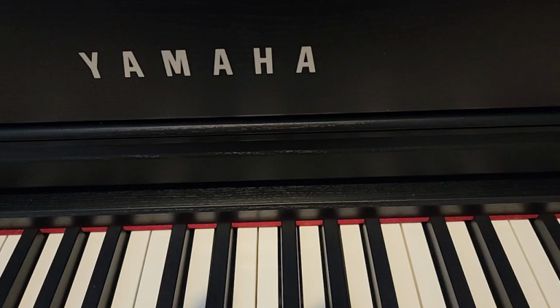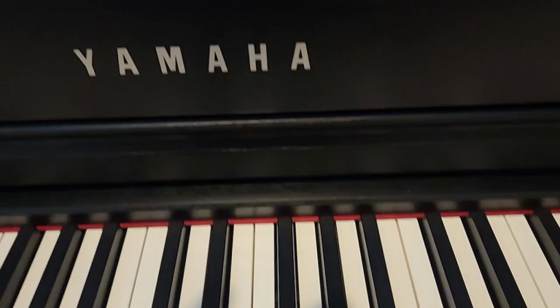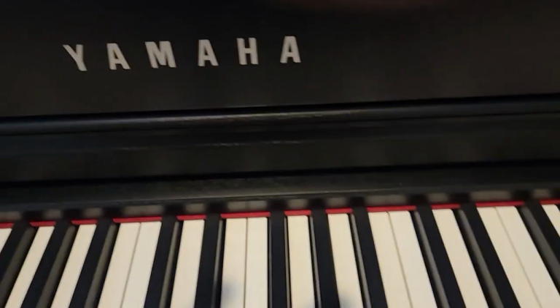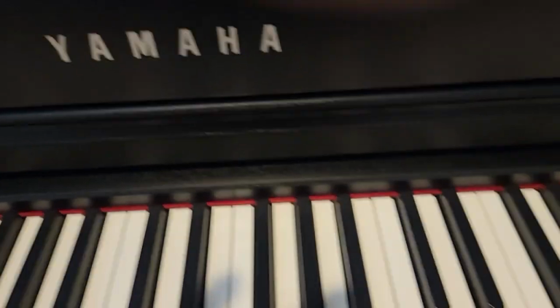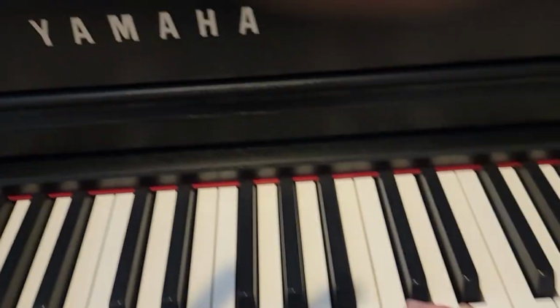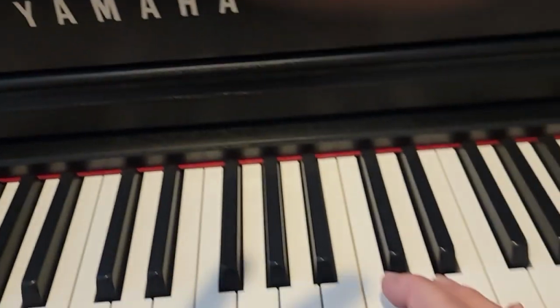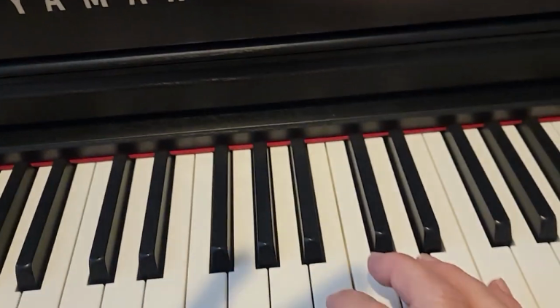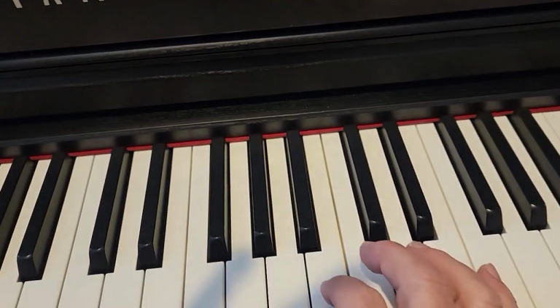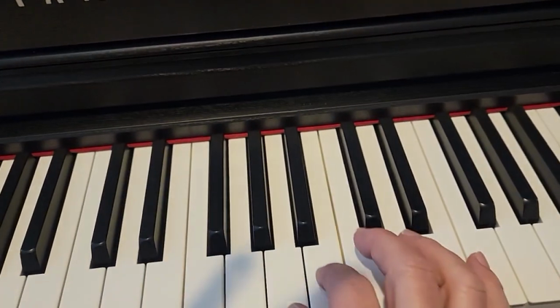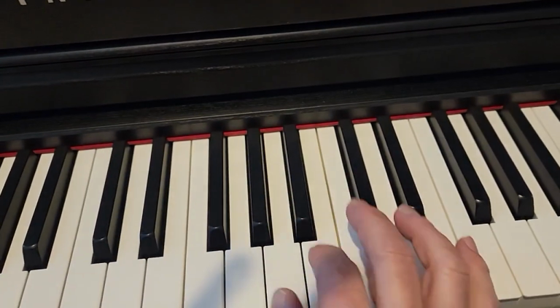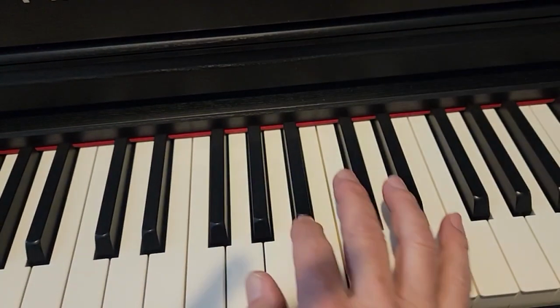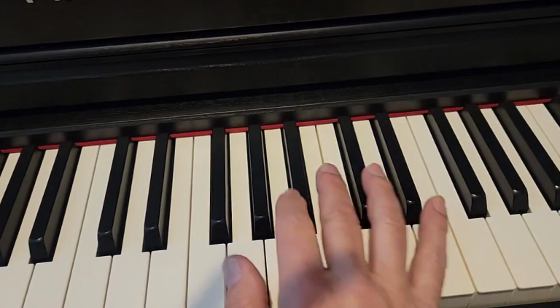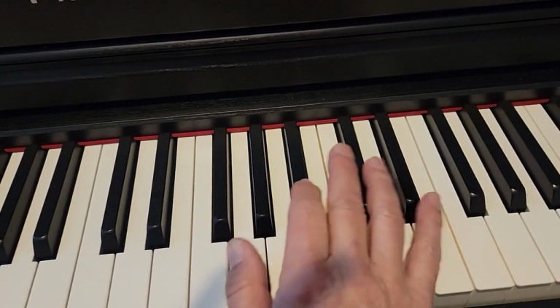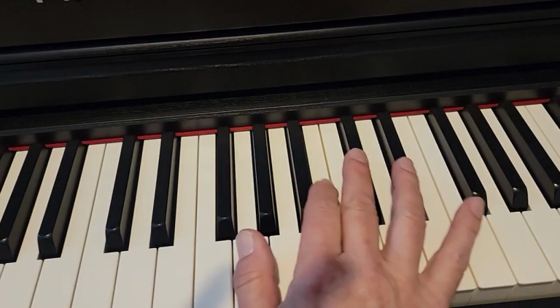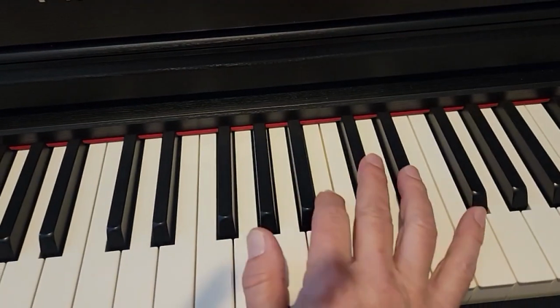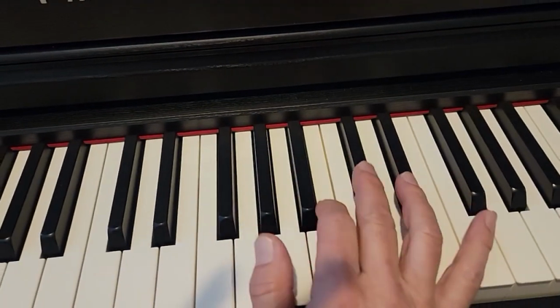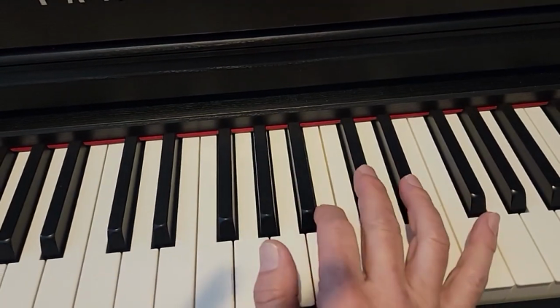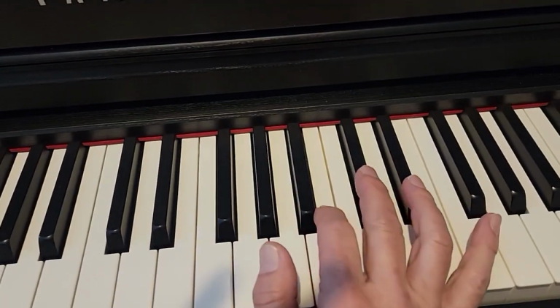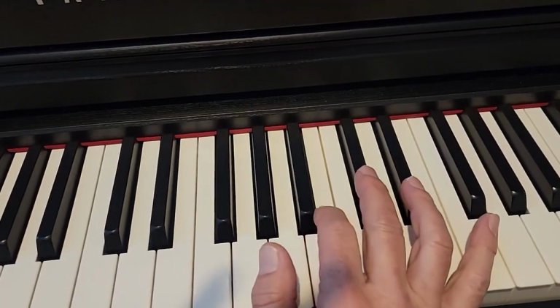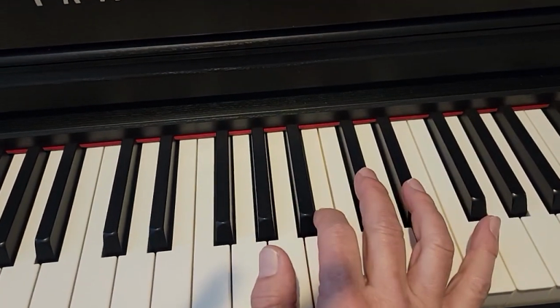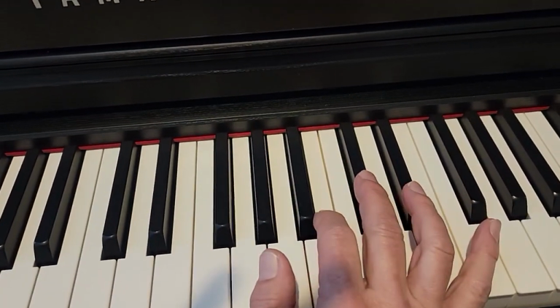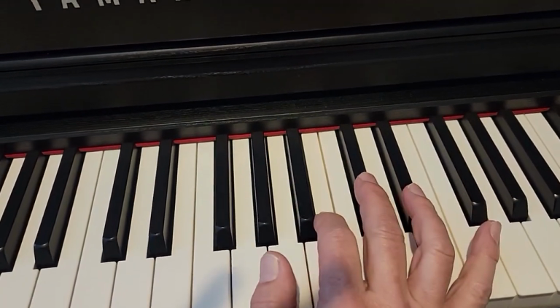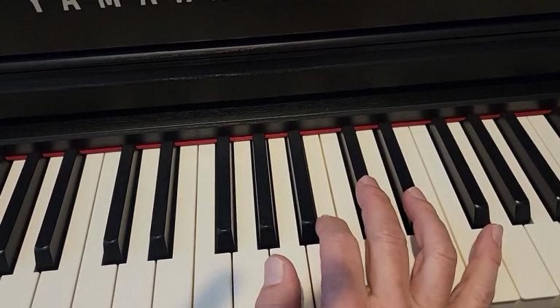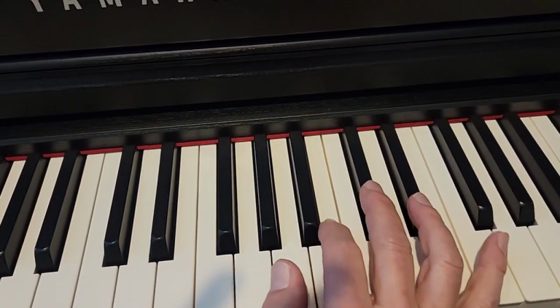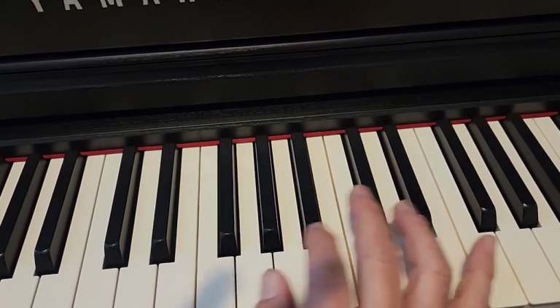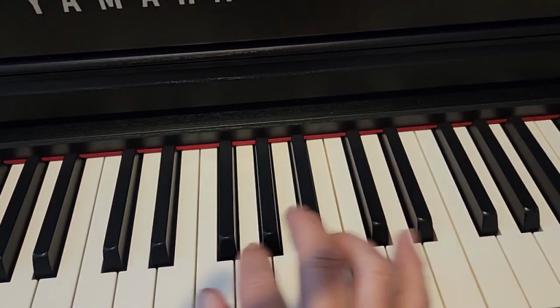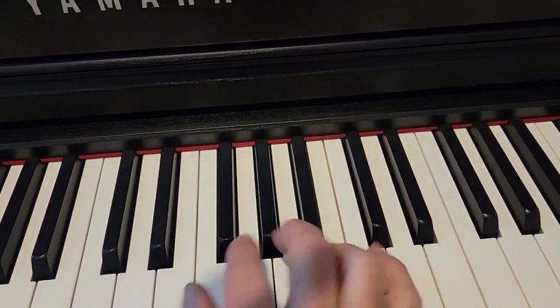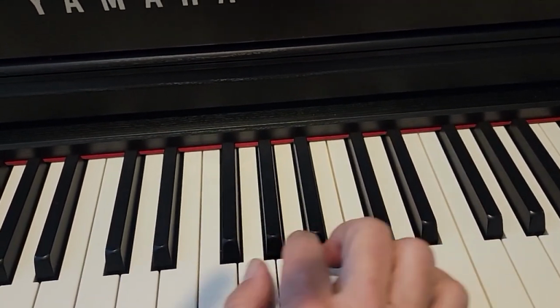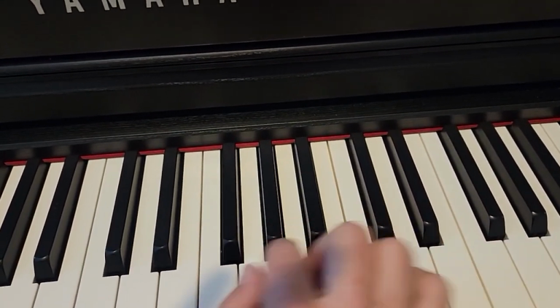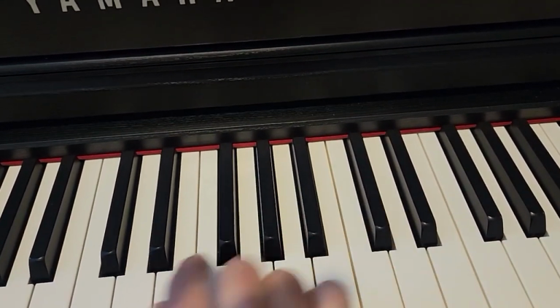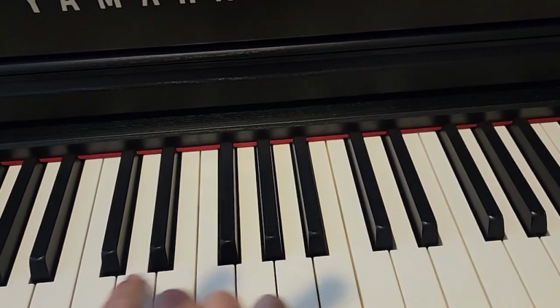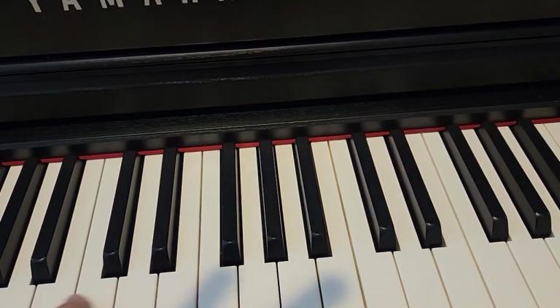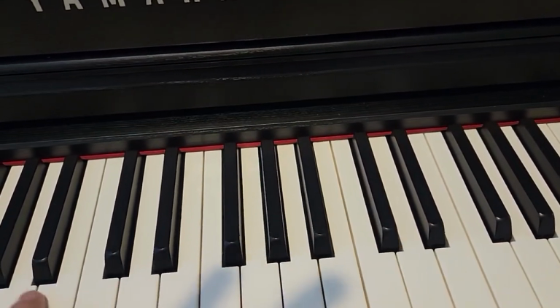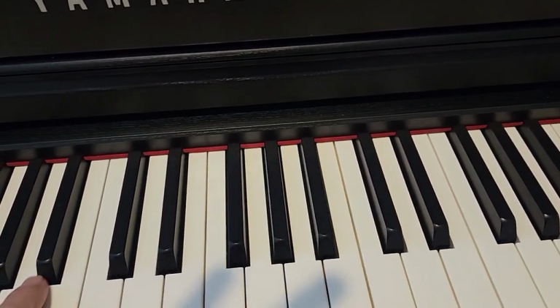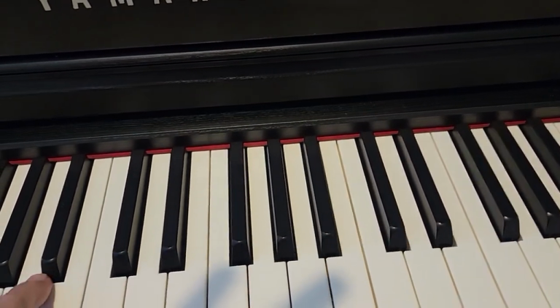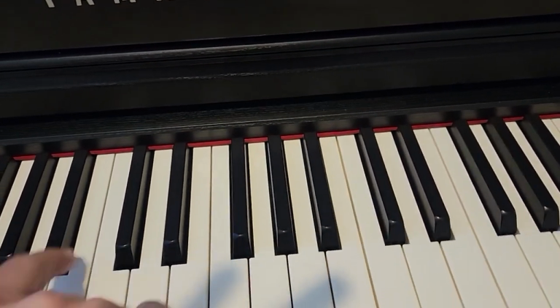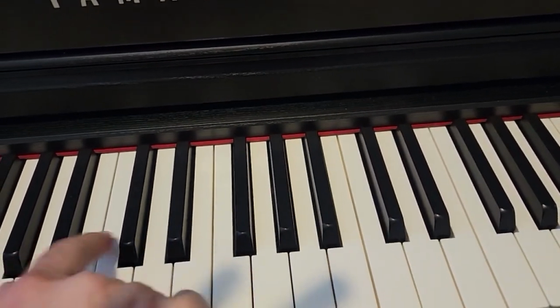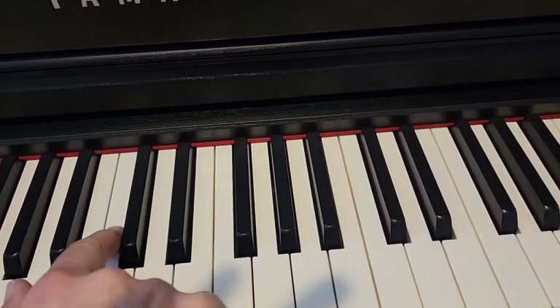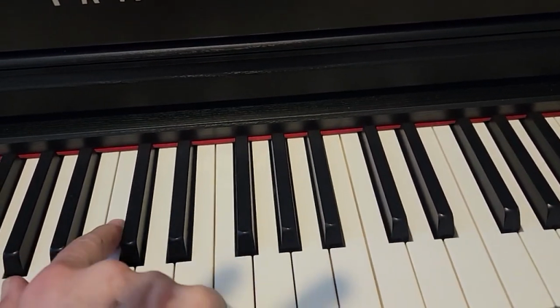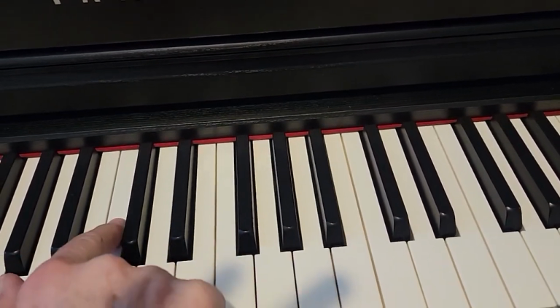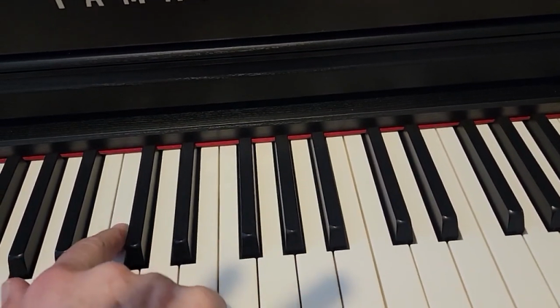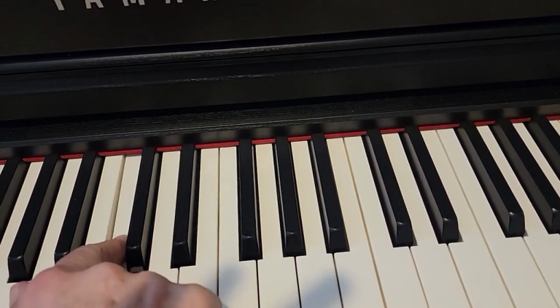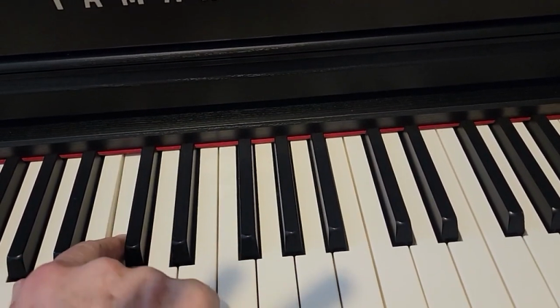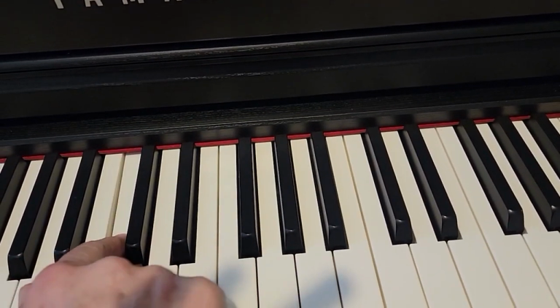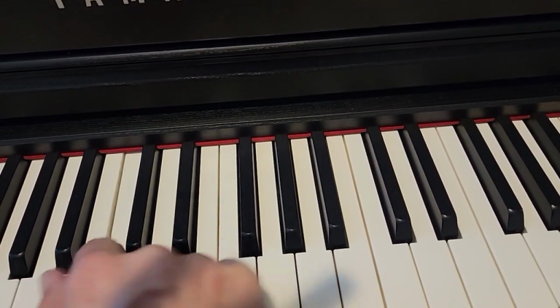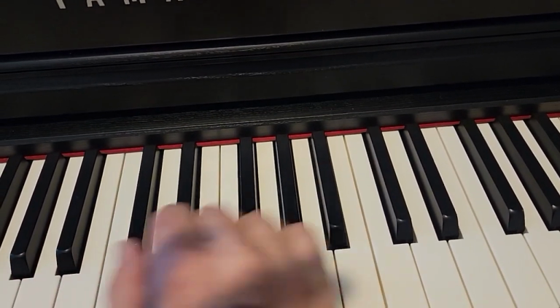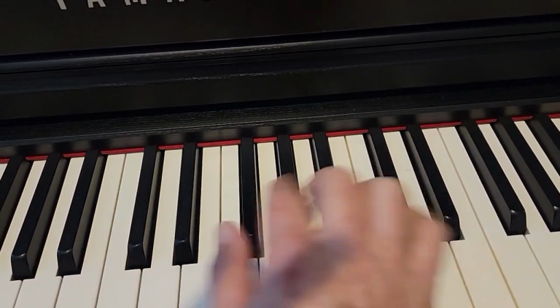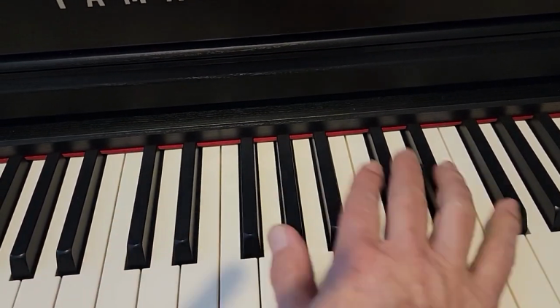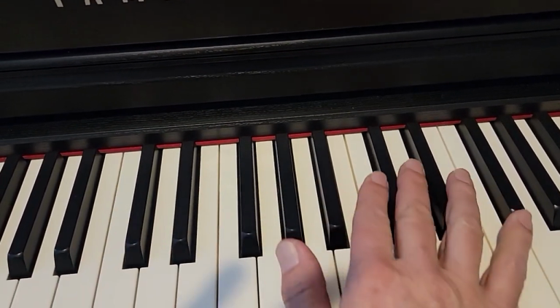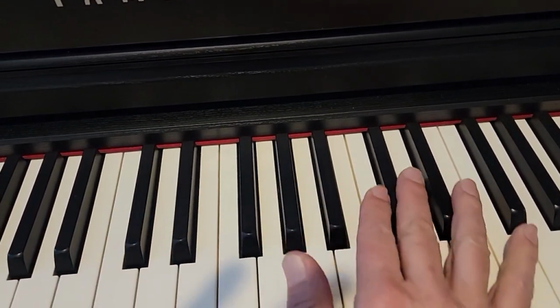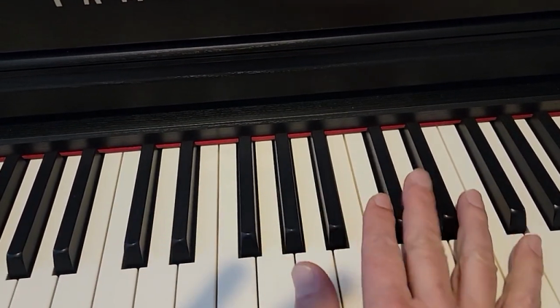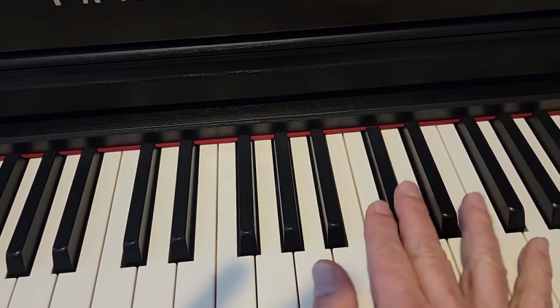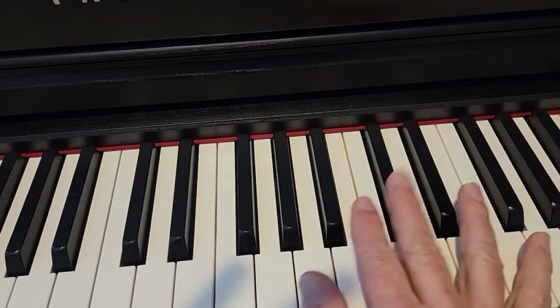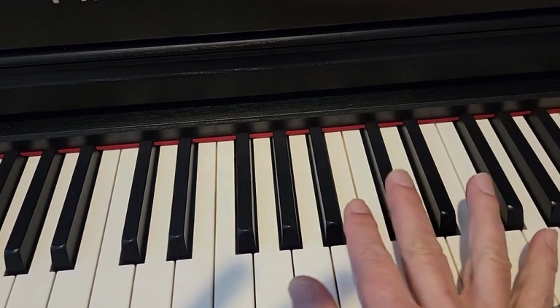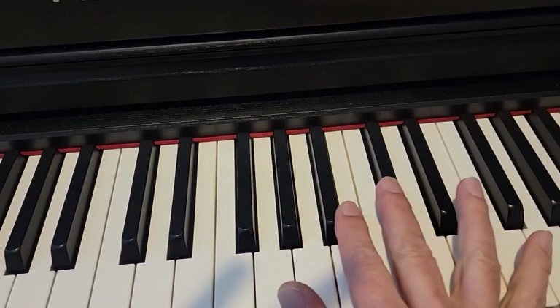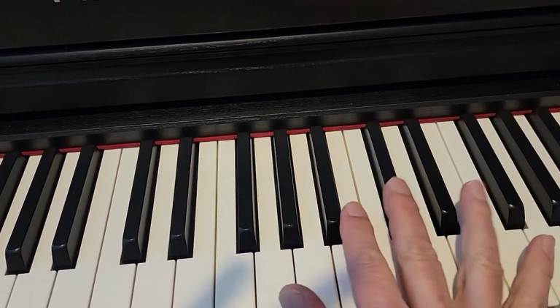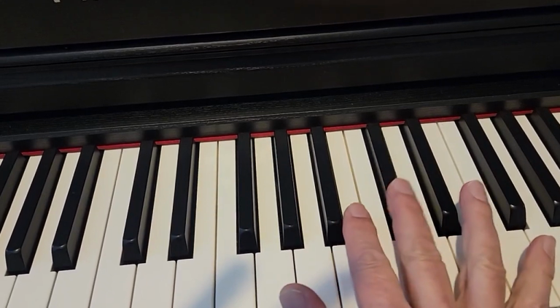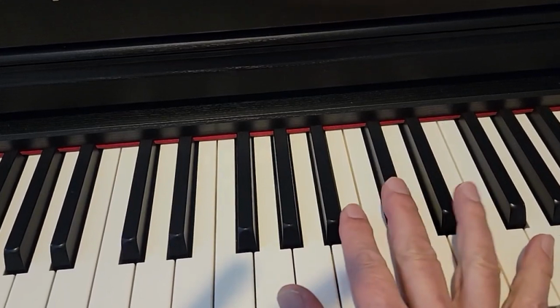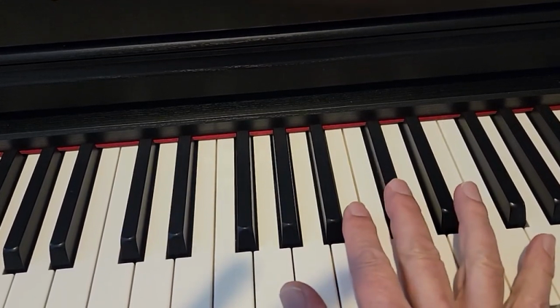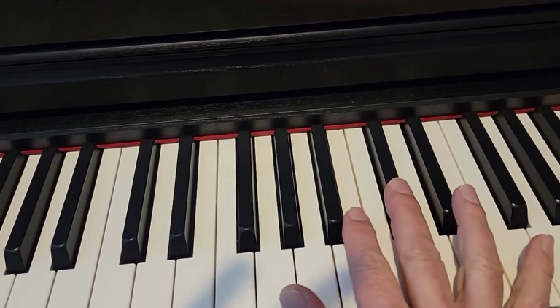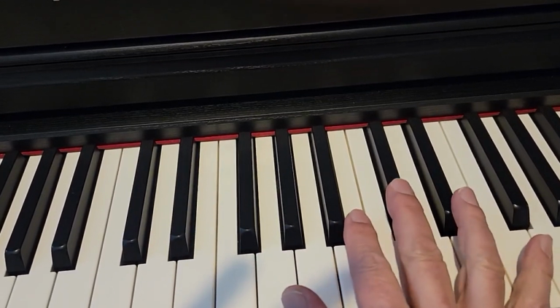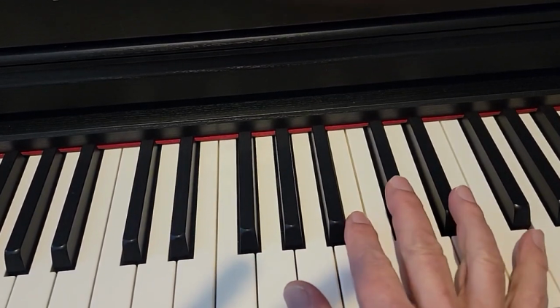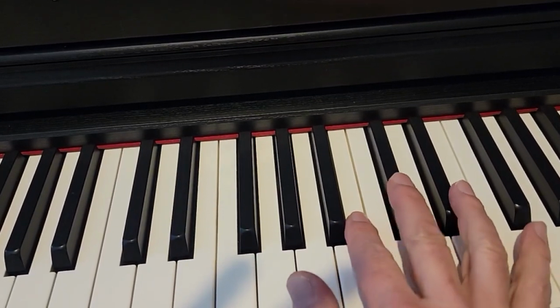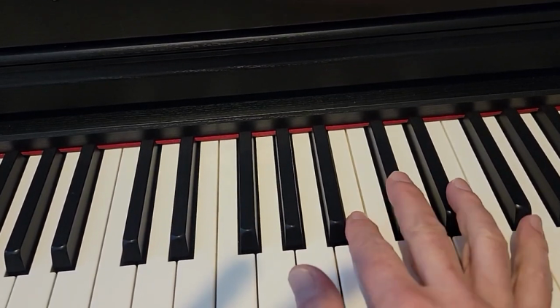All right, so this is the Final Countdown. We are starting here in the middle C. We're going on the C sharp all the way over here.